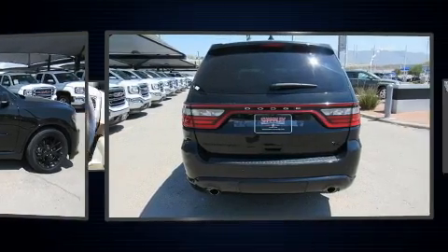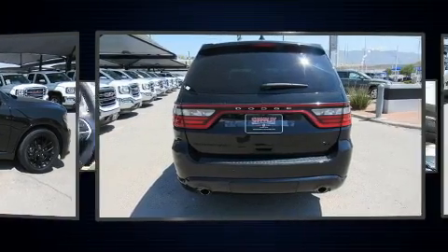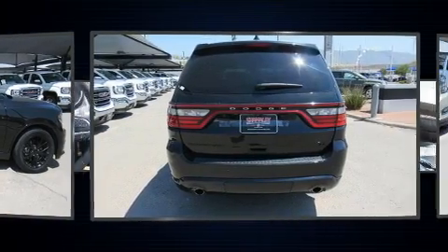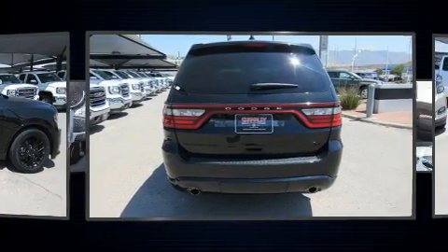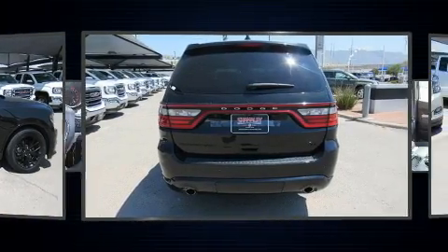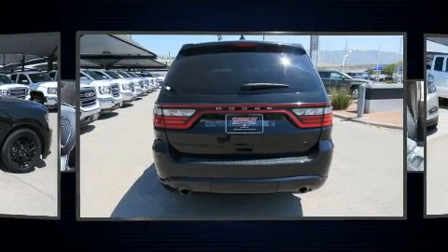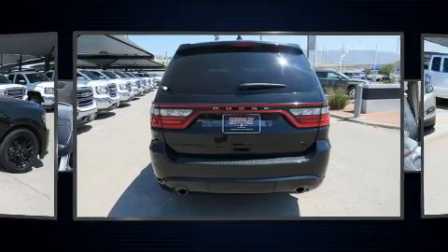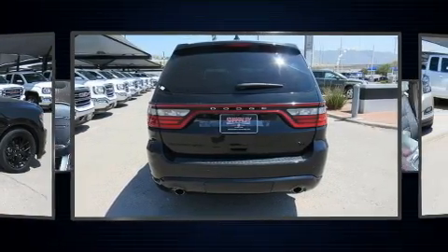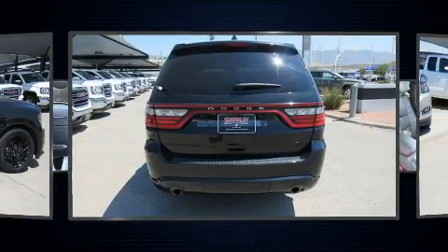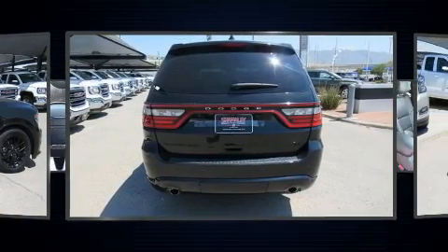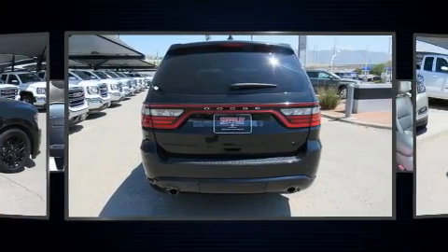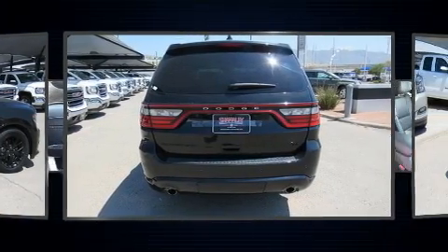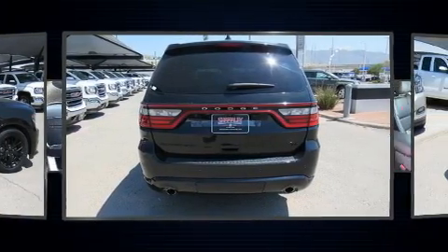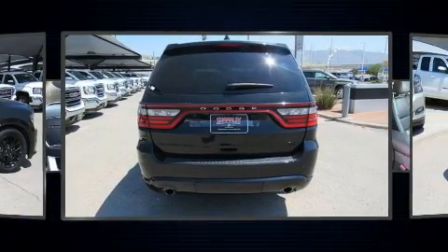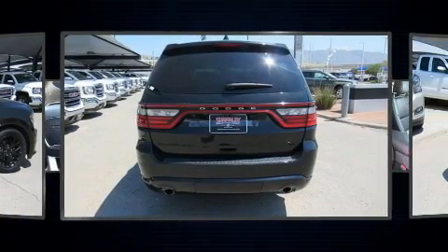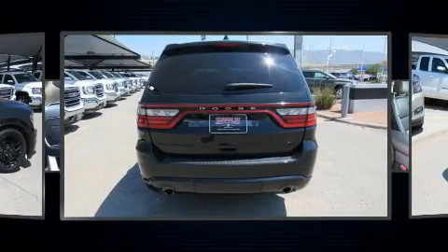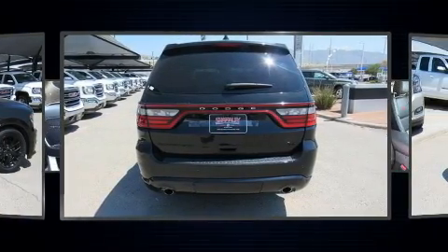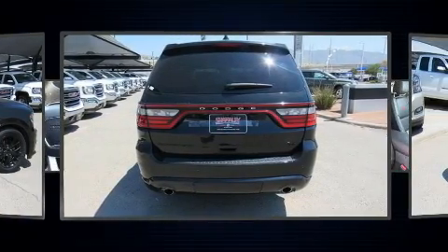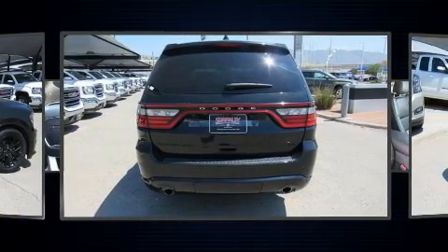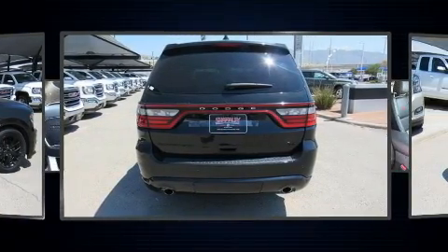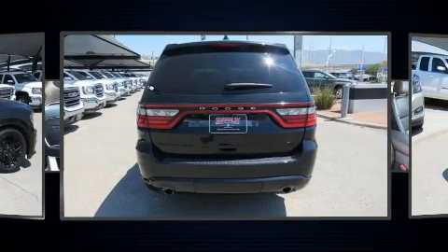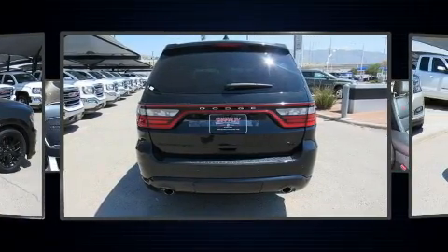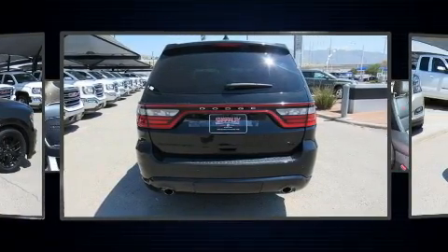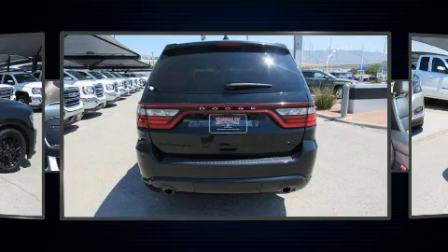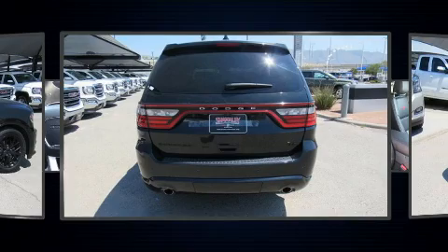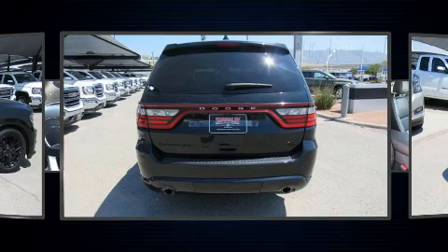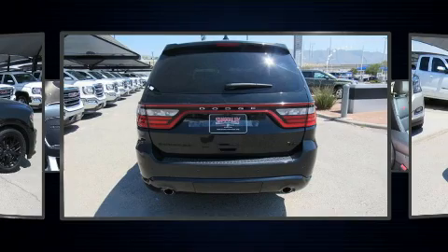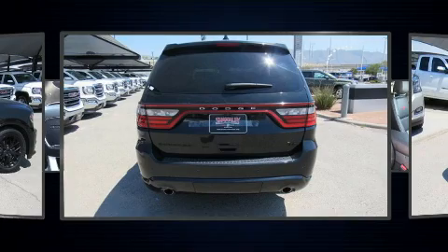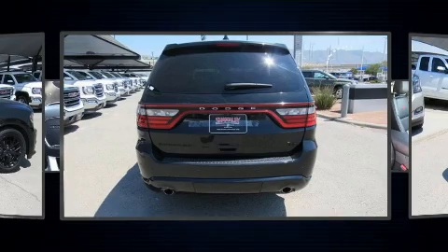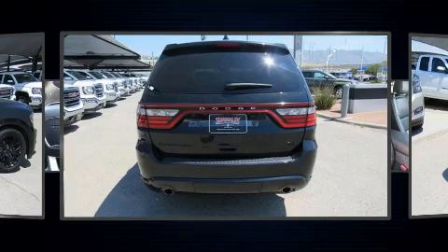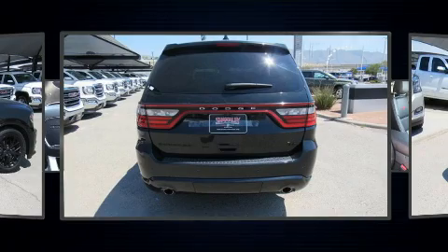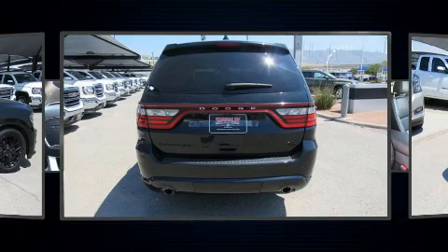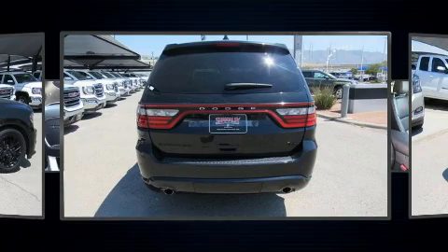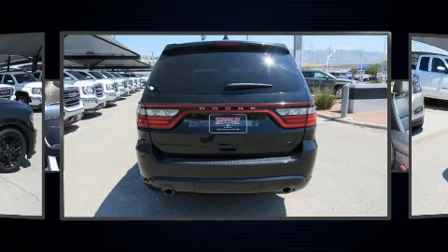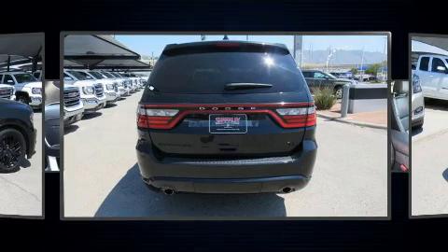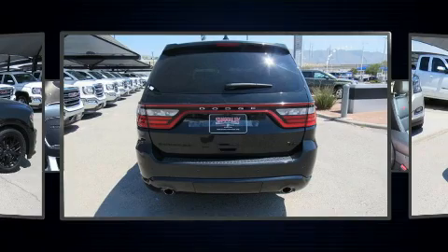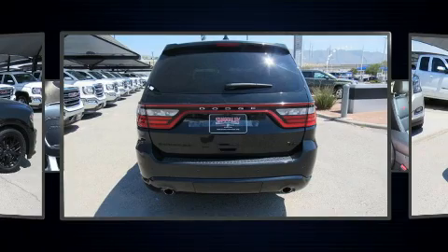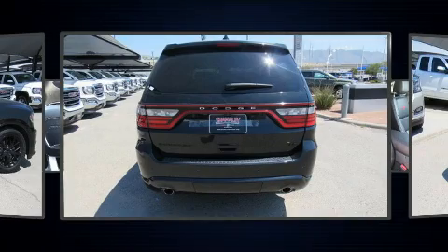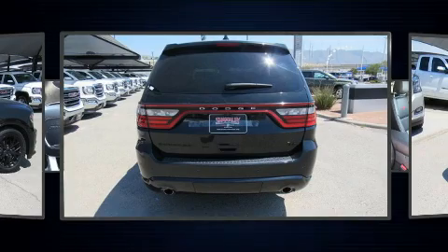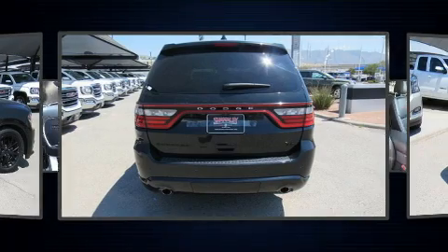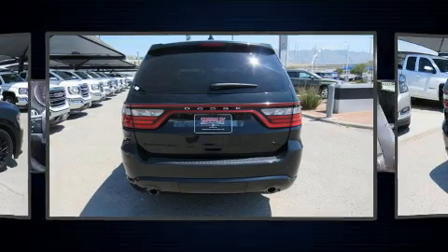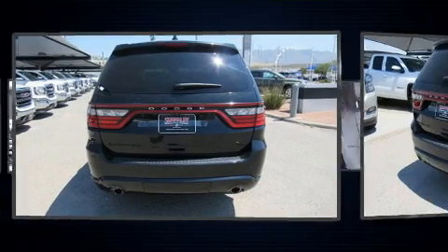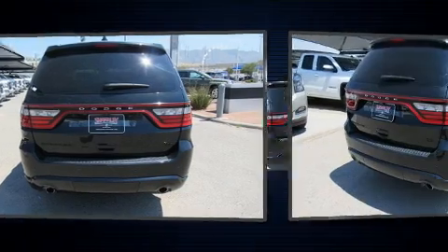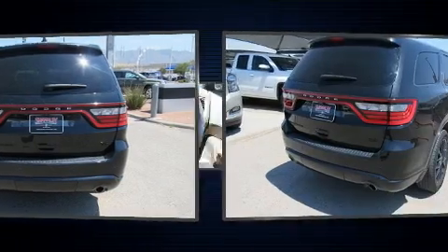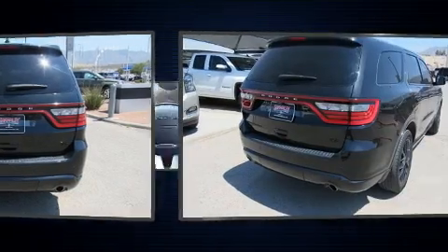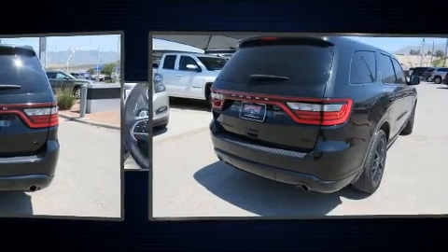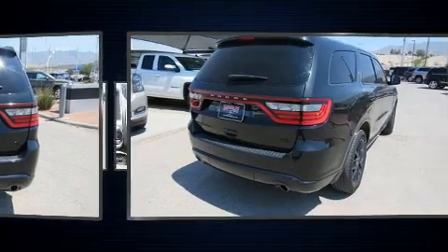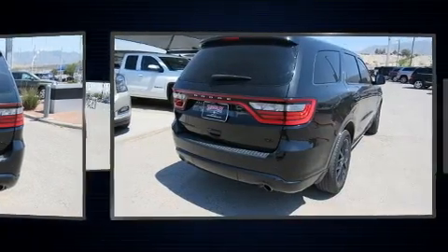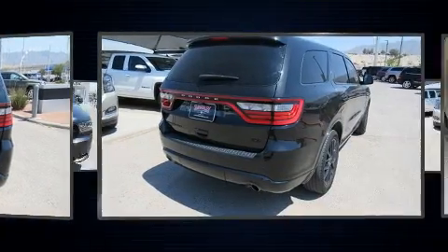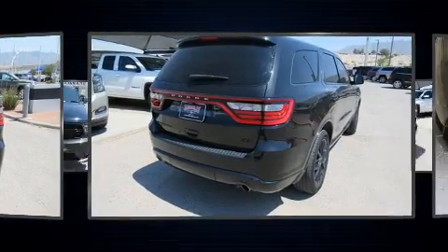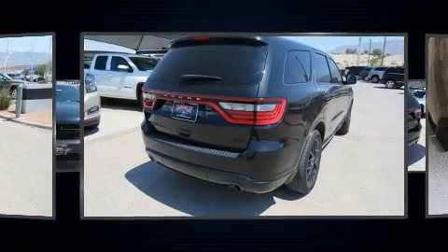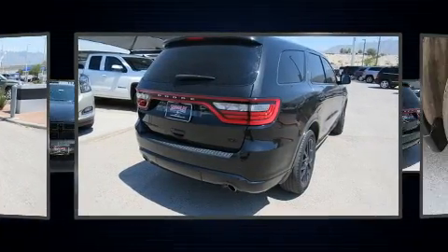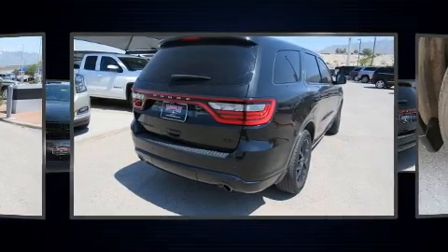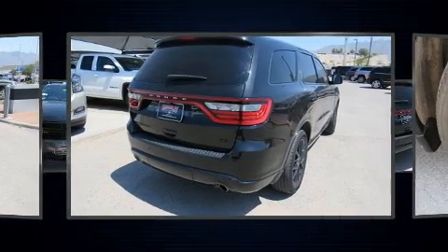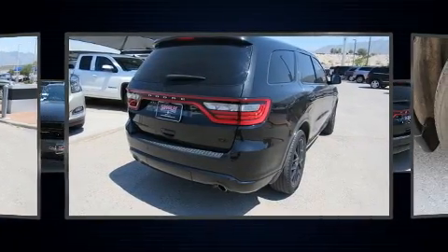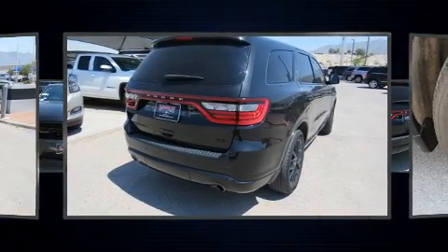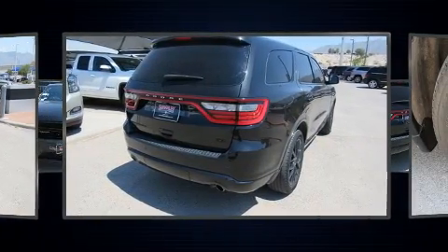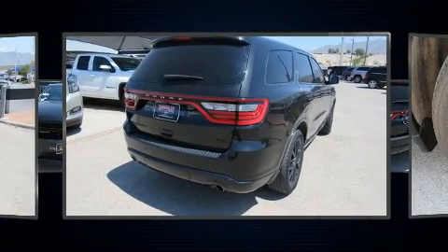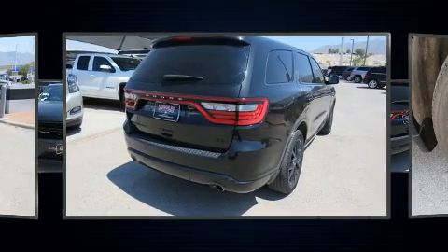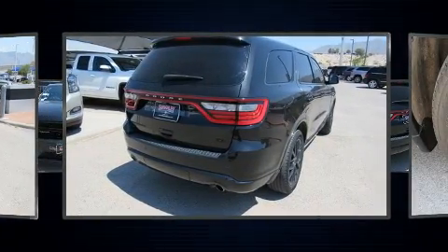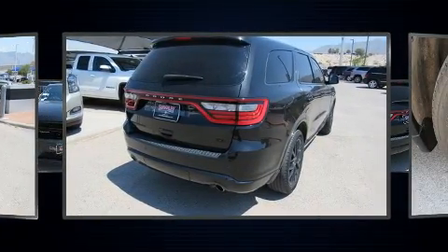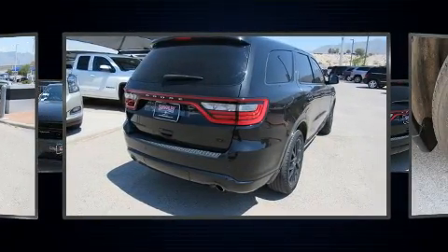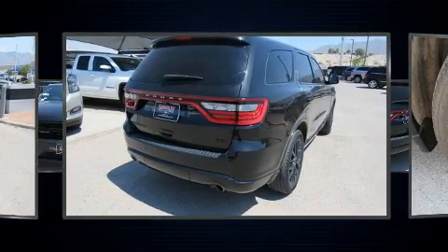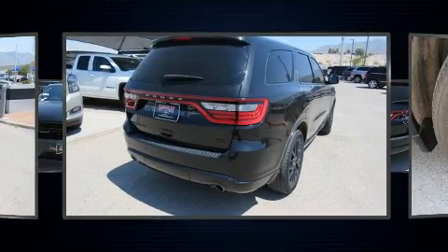Dodge prioritized comfort and style by including power front seats, a power rear cargo door, and cruise control.